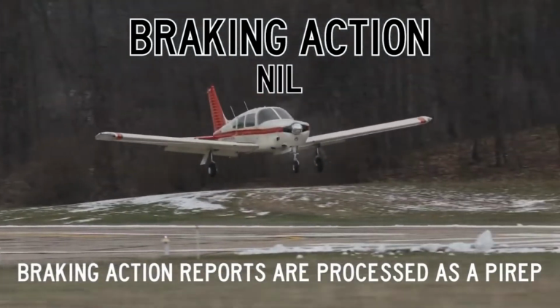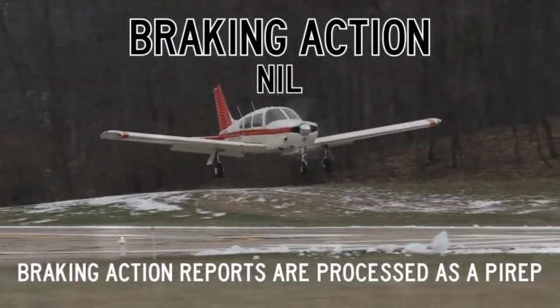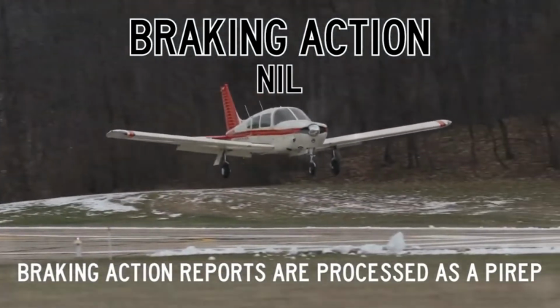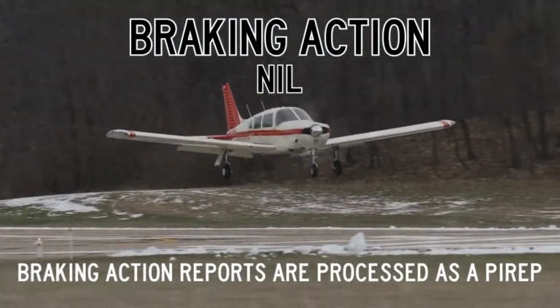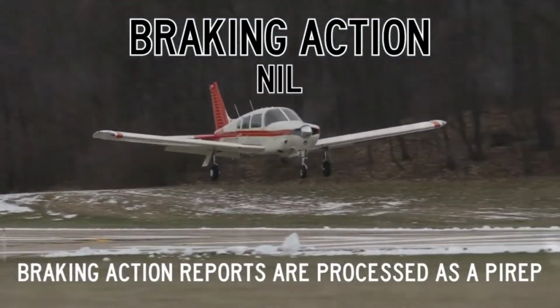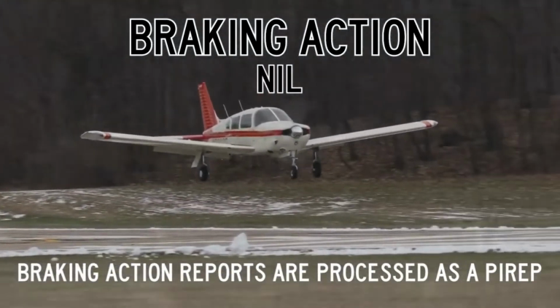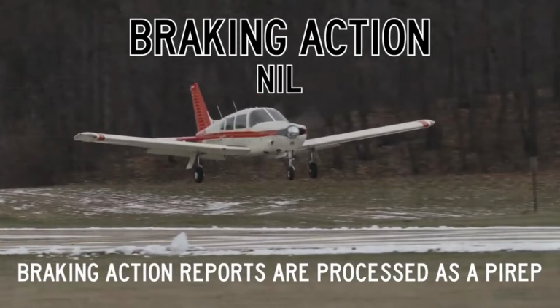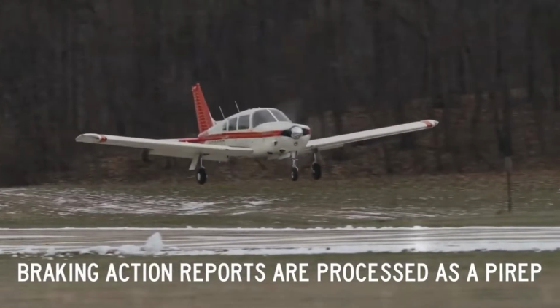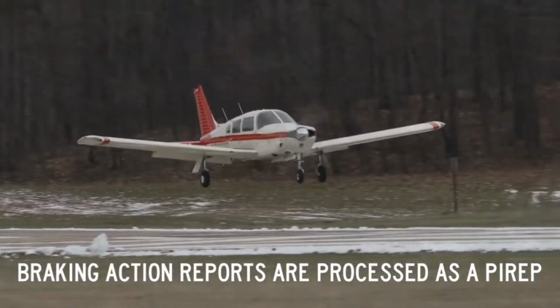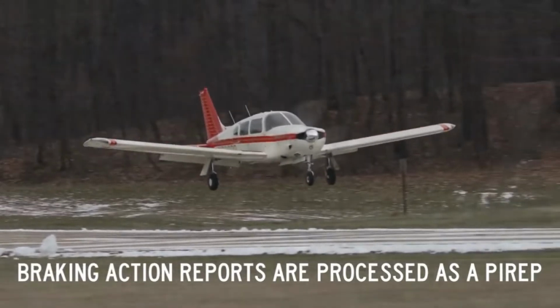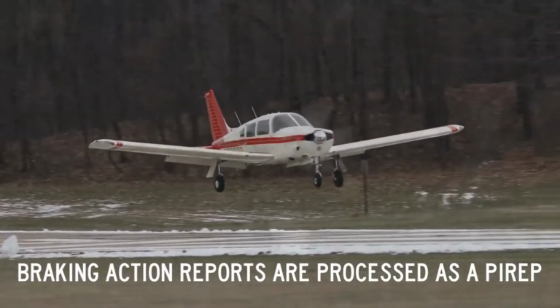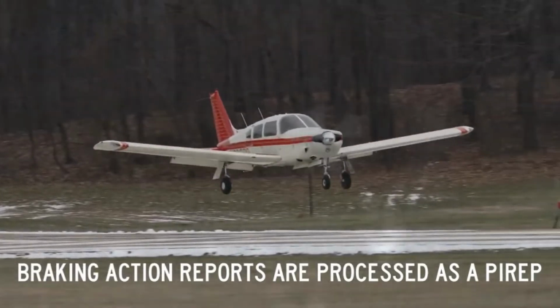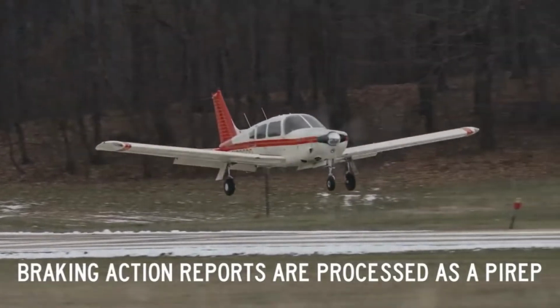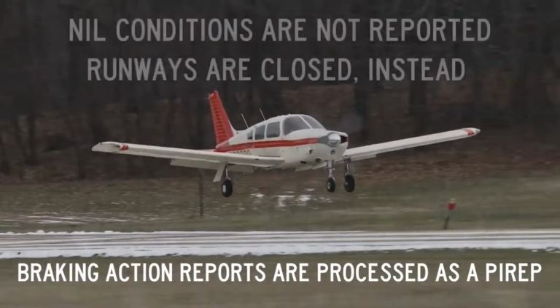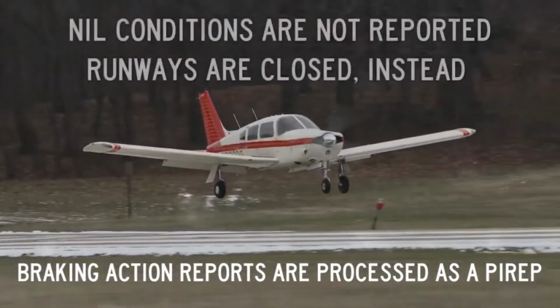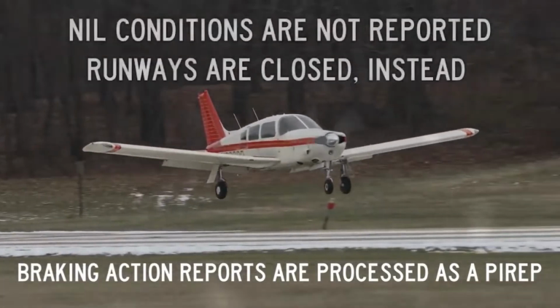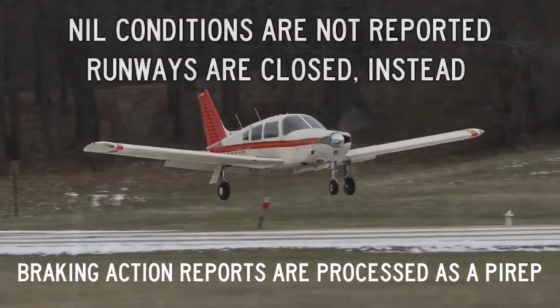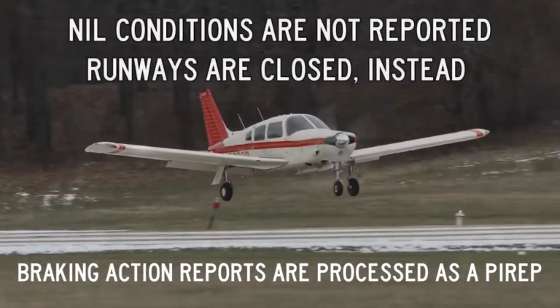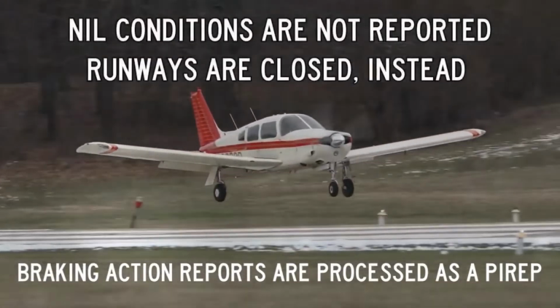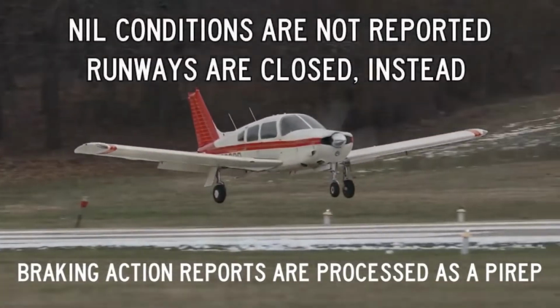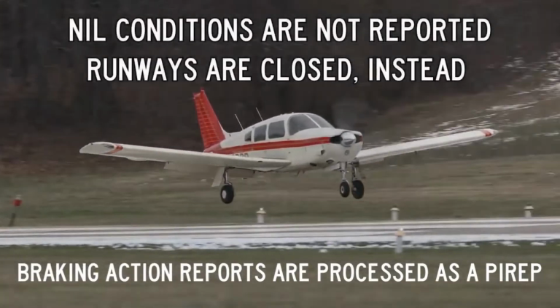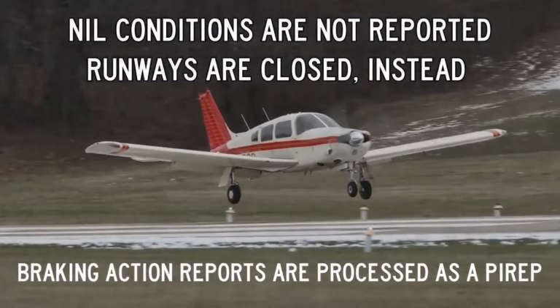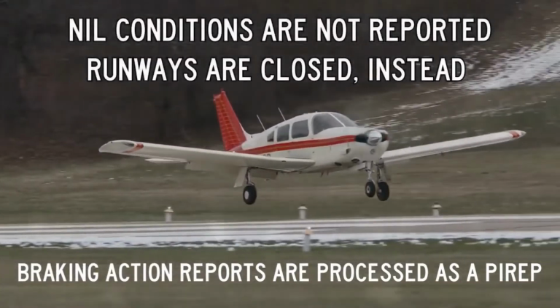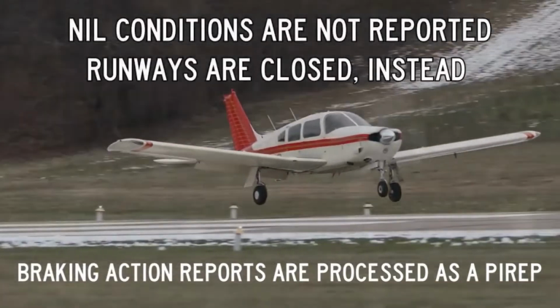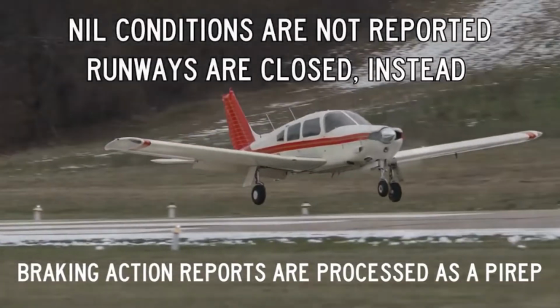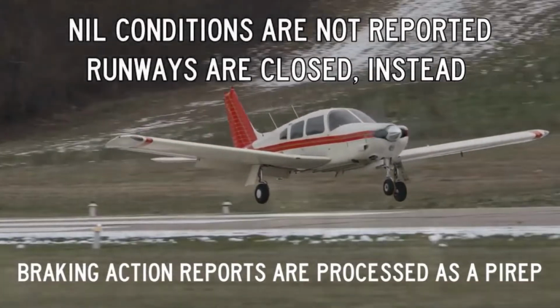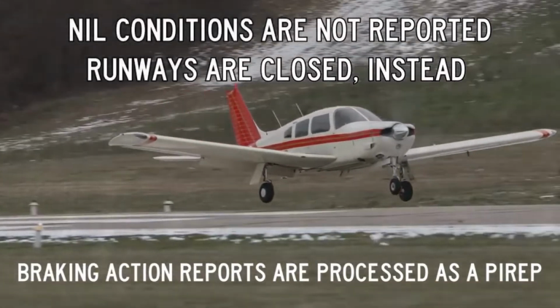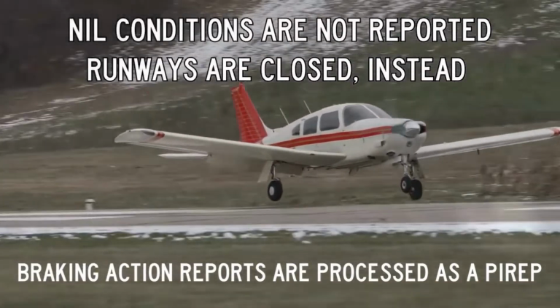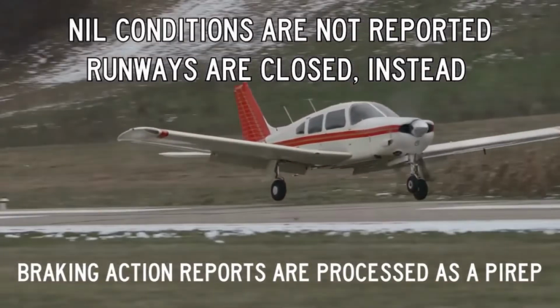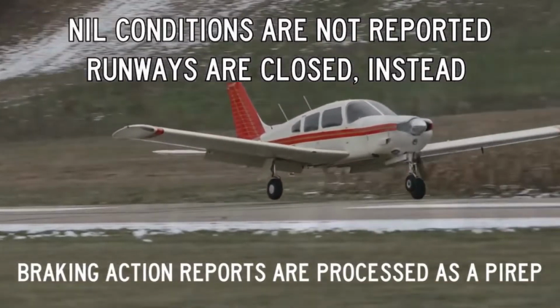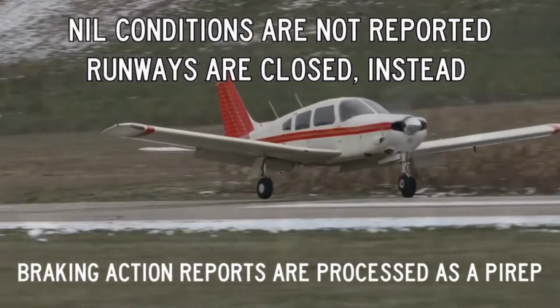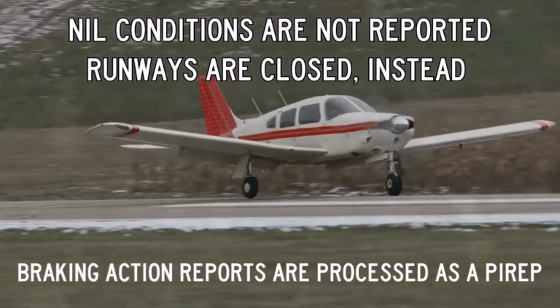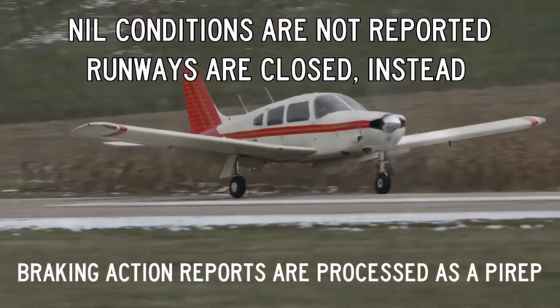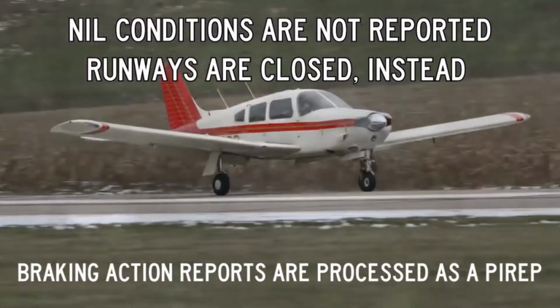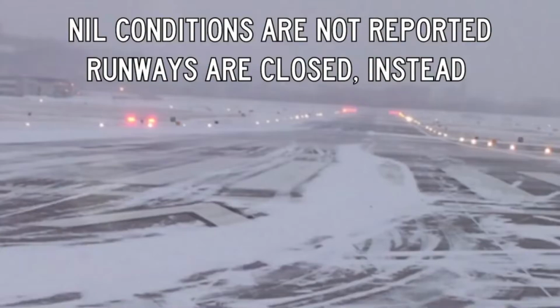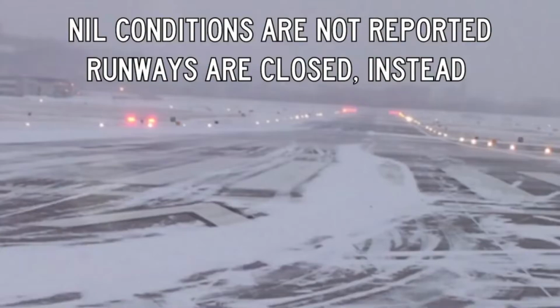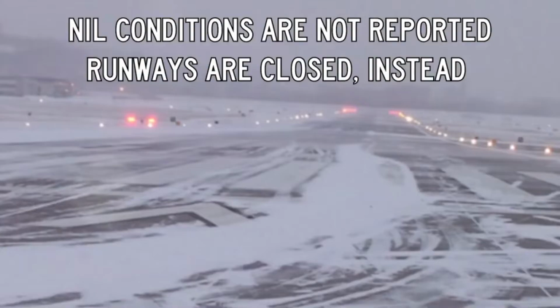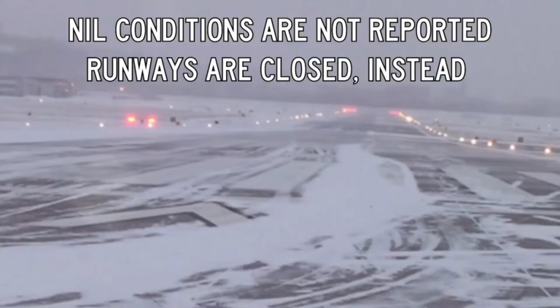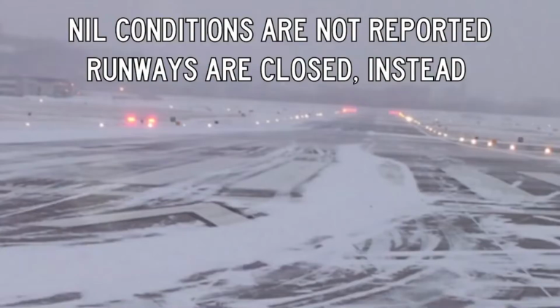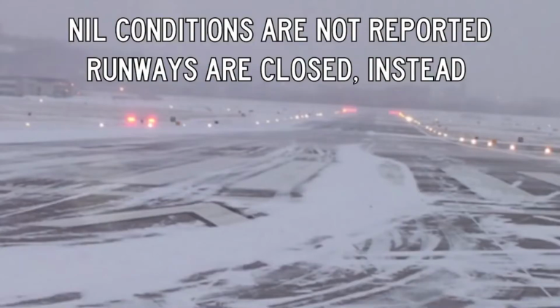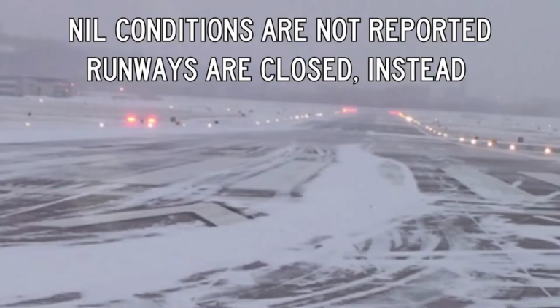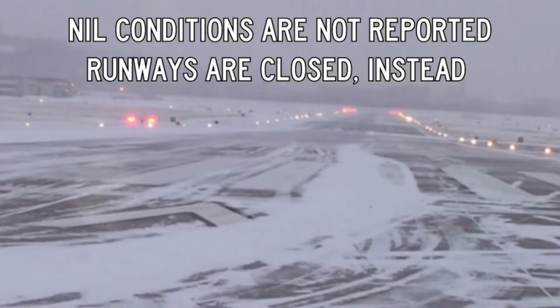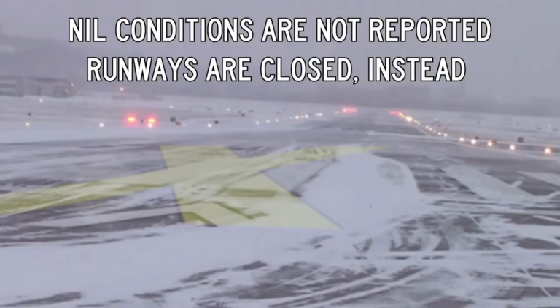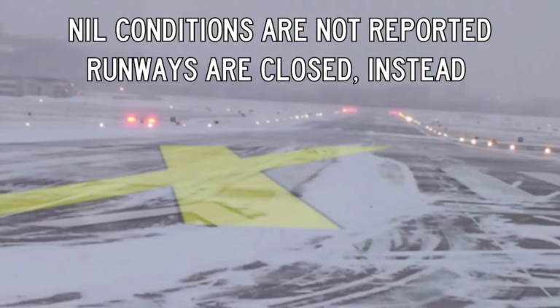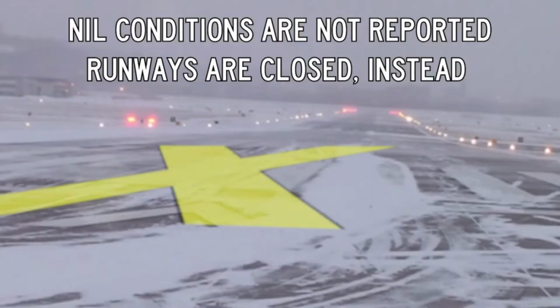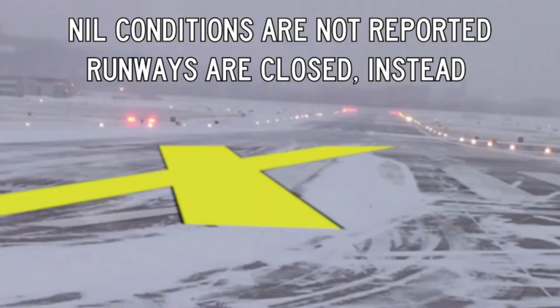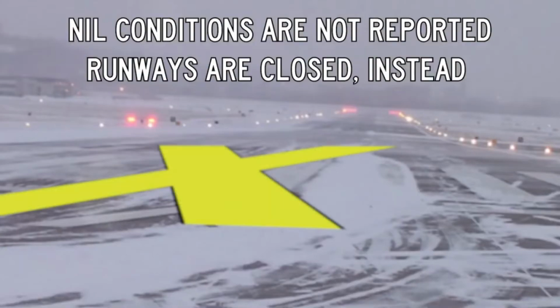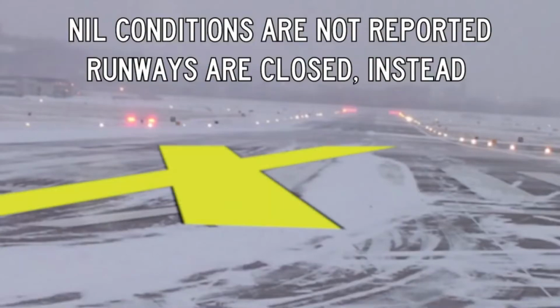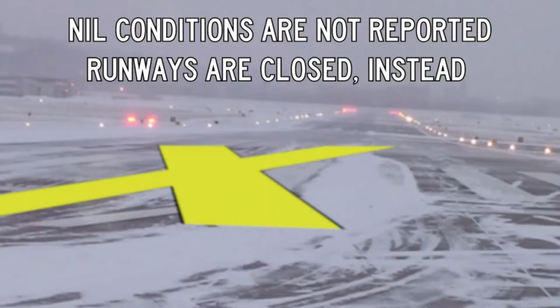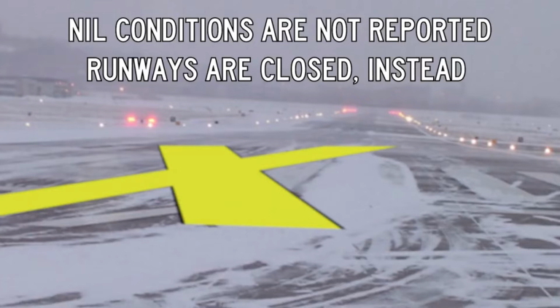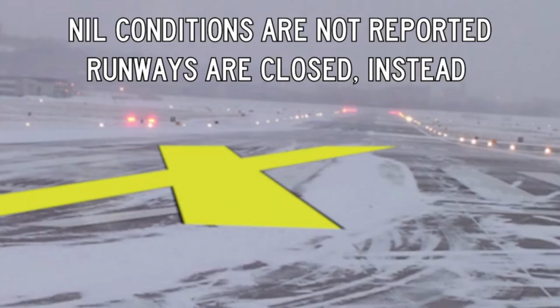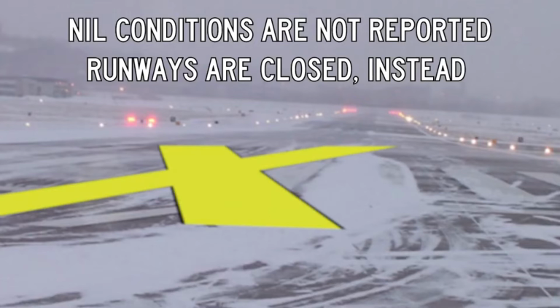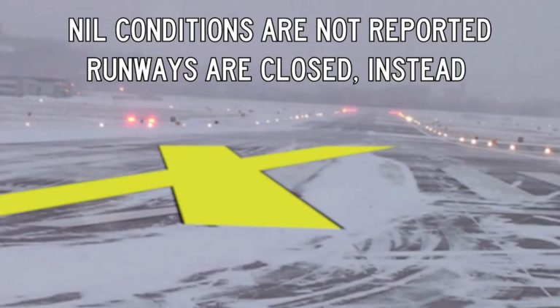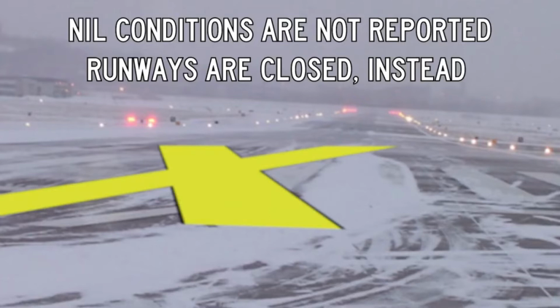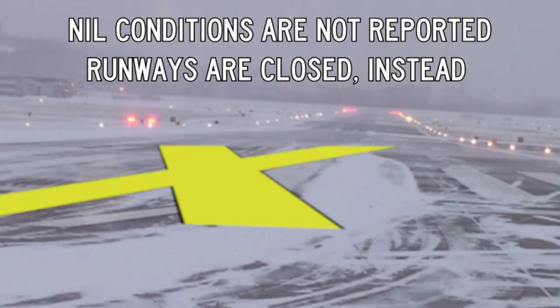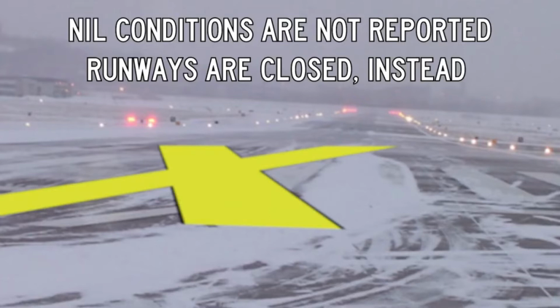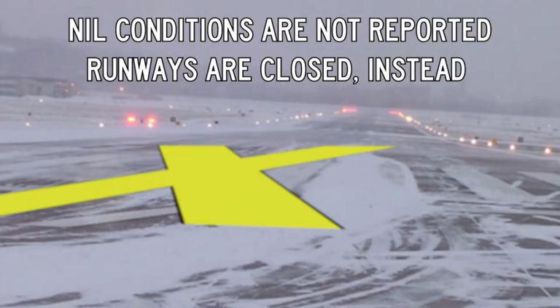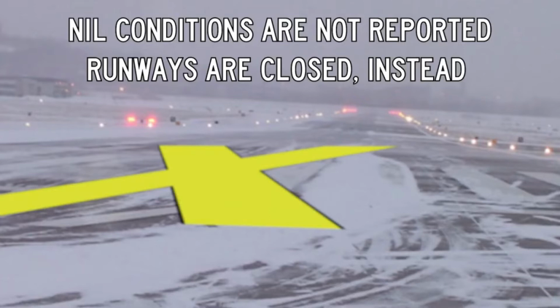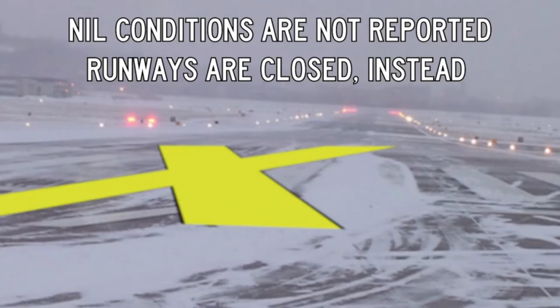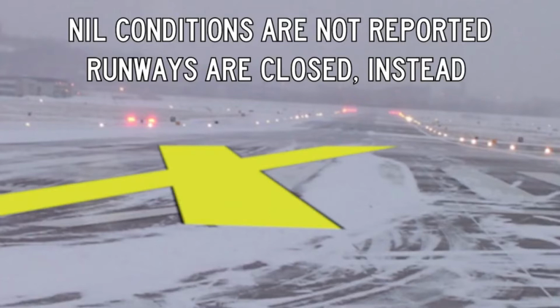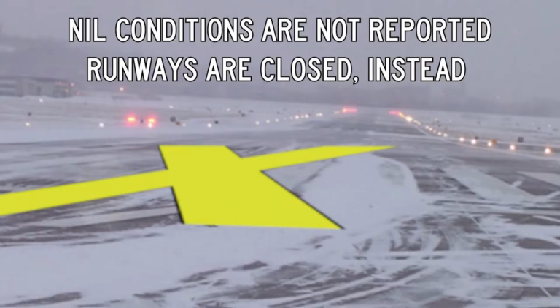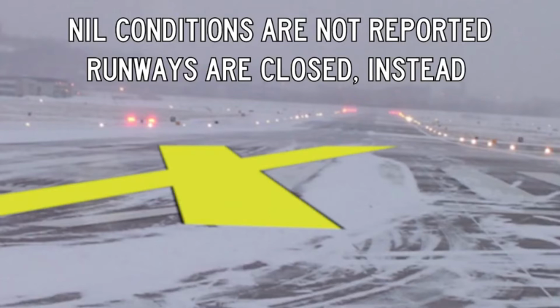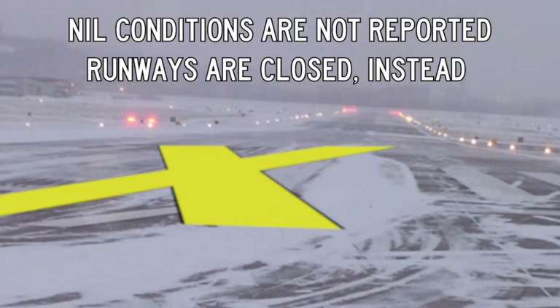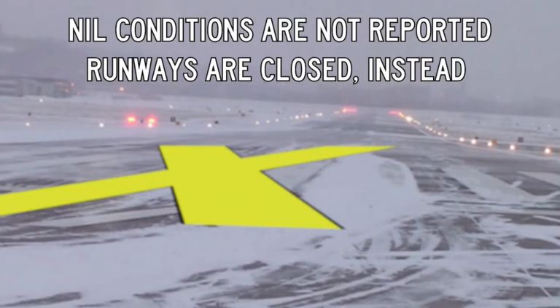Note that airports will not report nil conditions. Rather, they will close the affected surface until conditions improve.